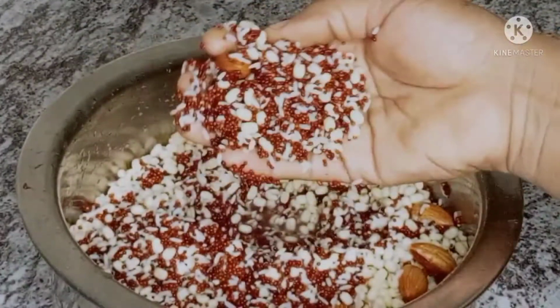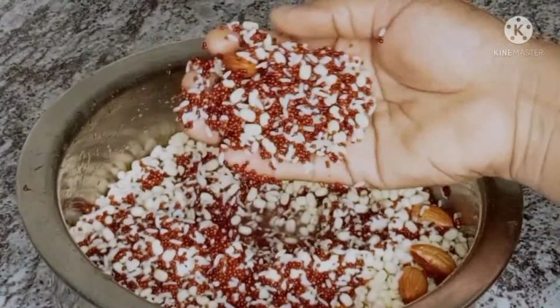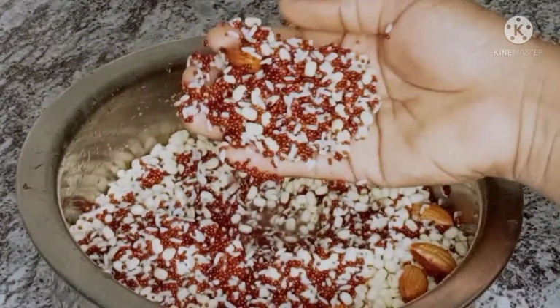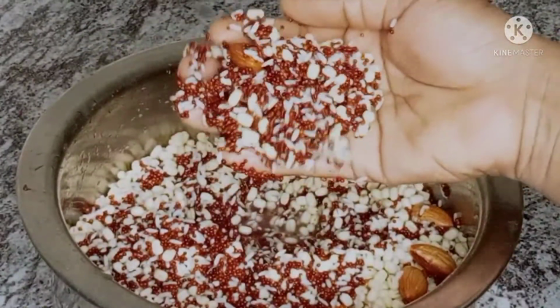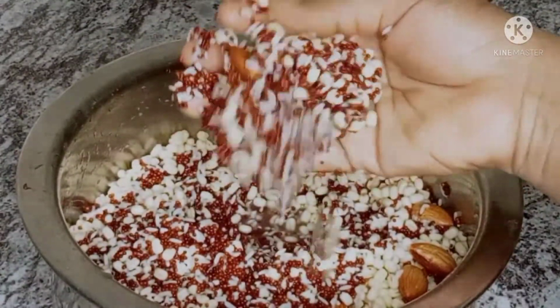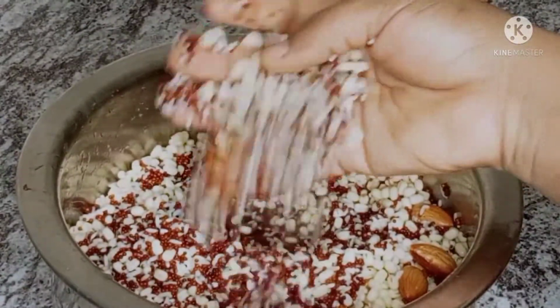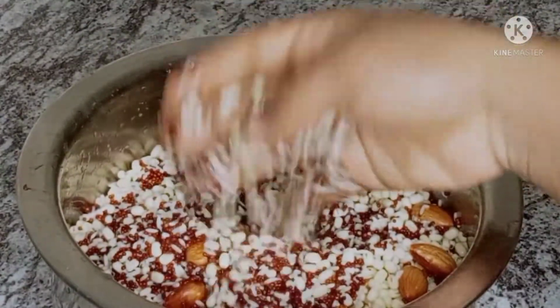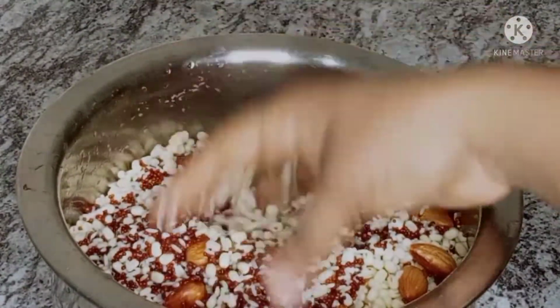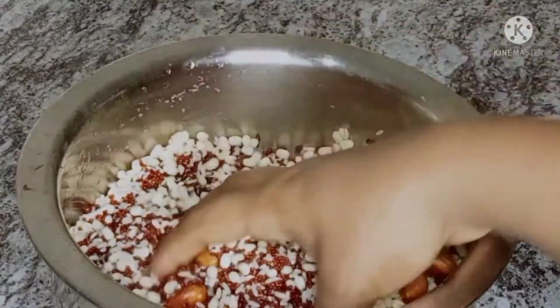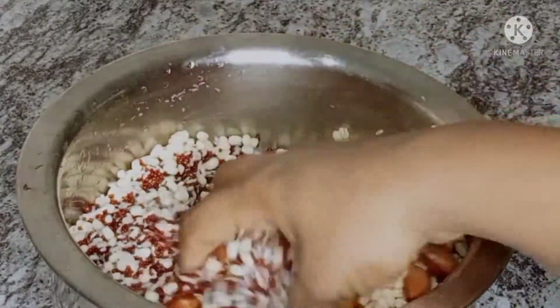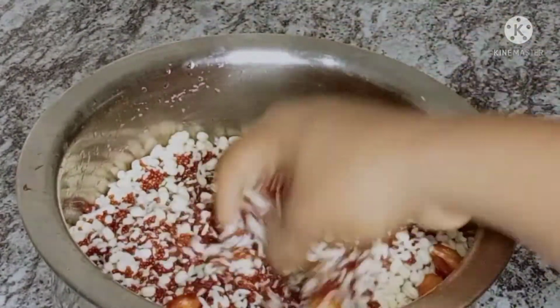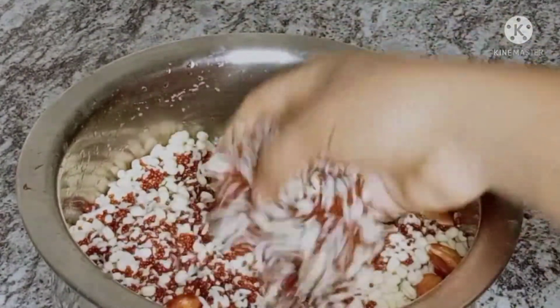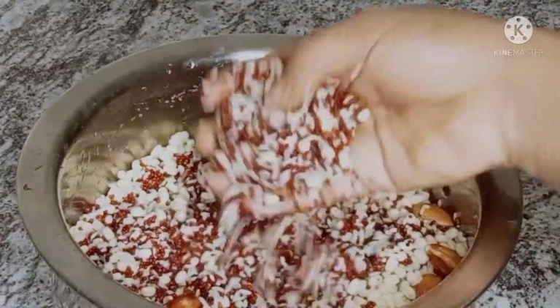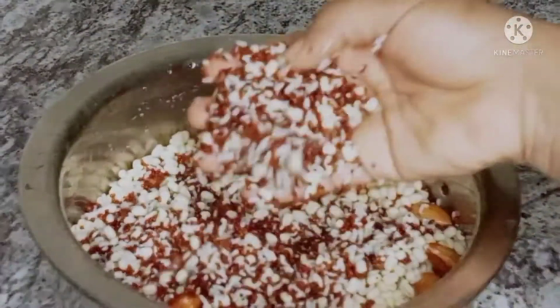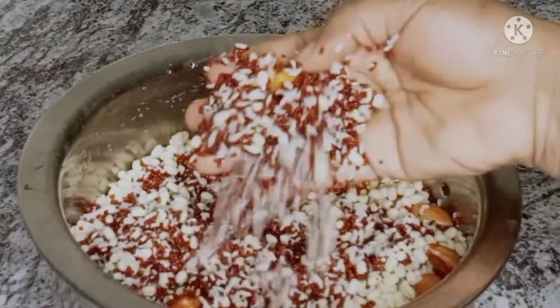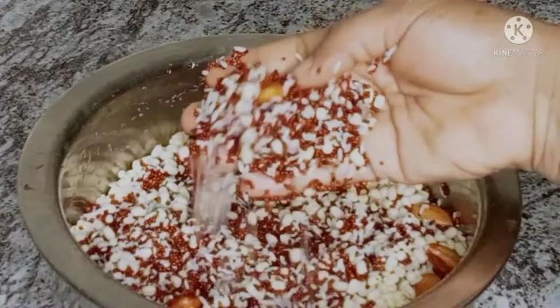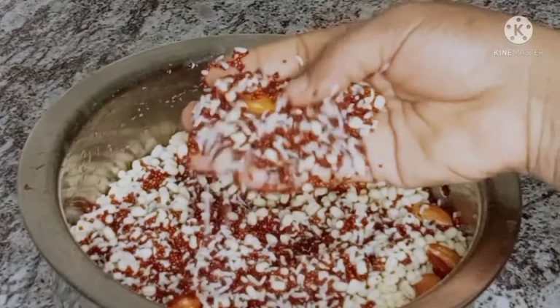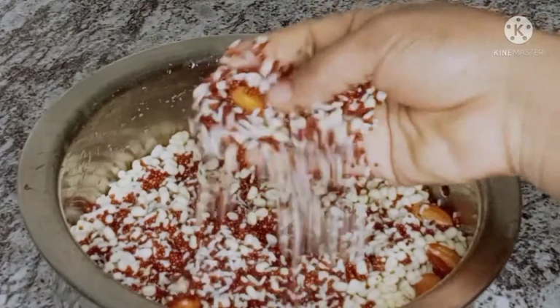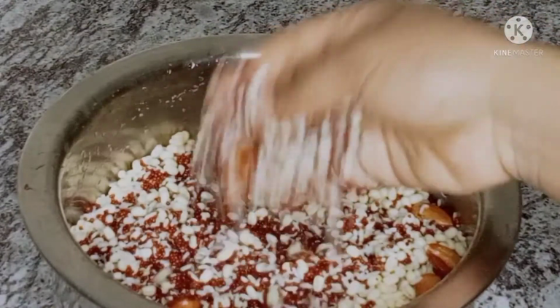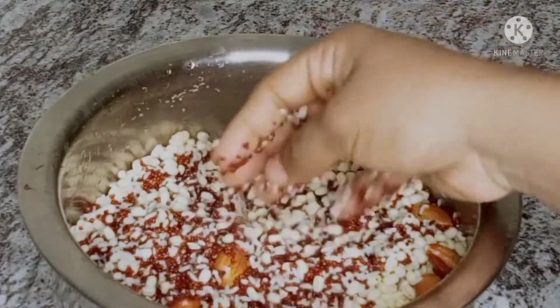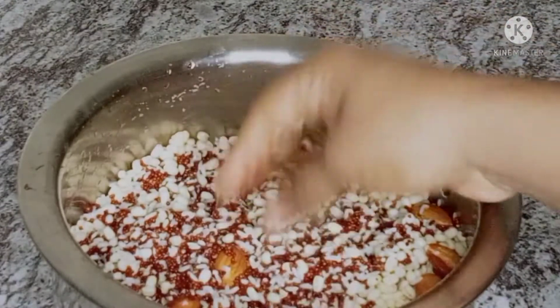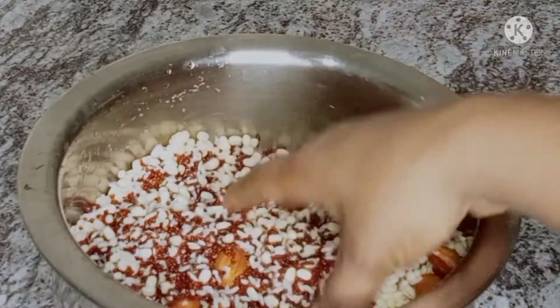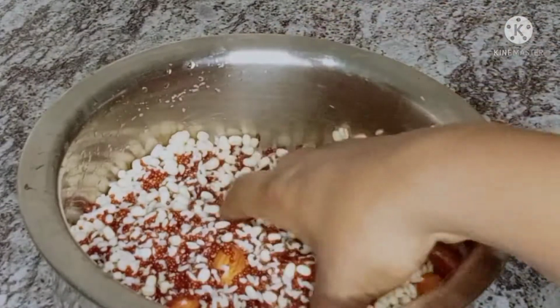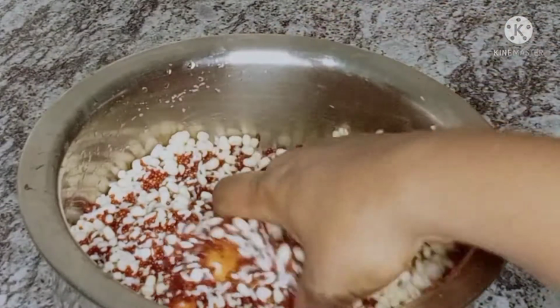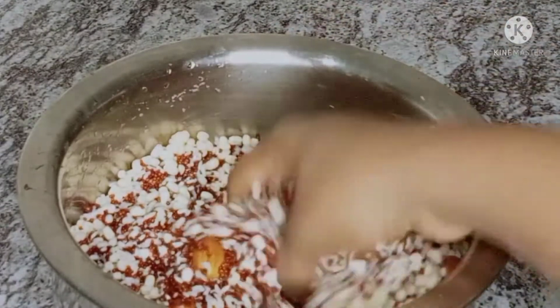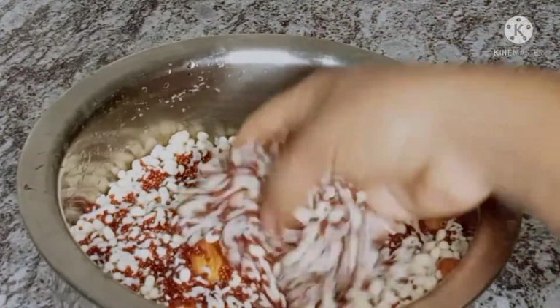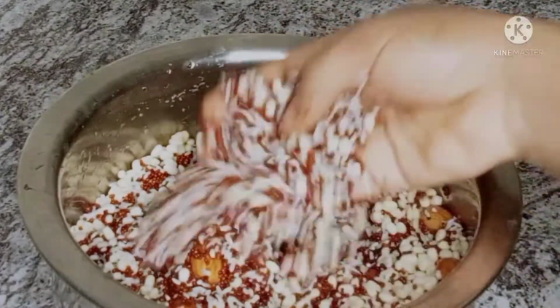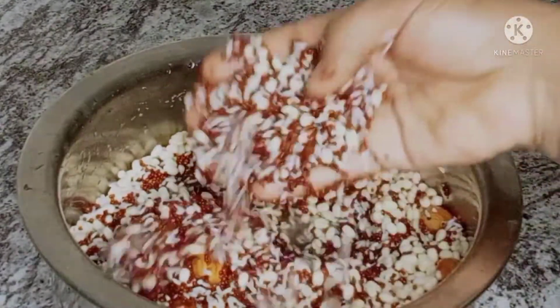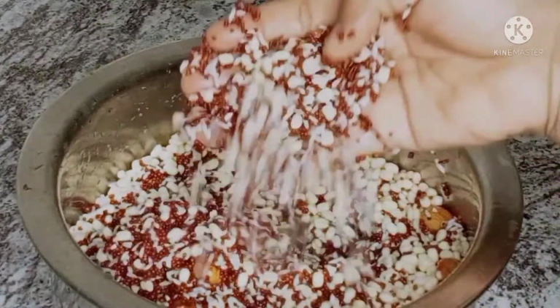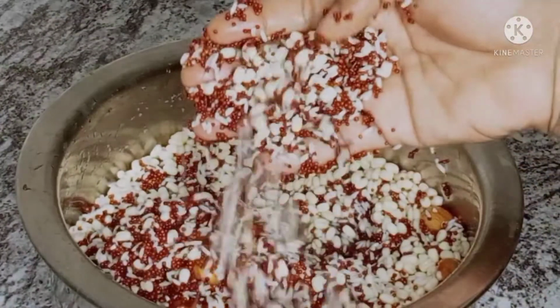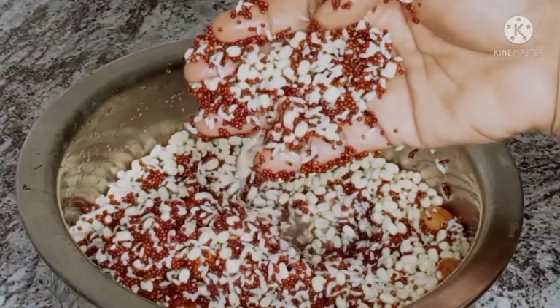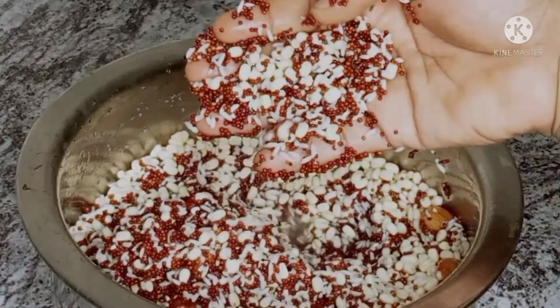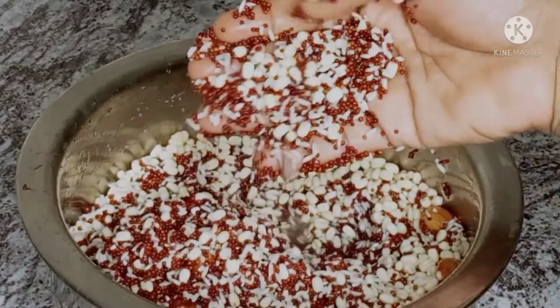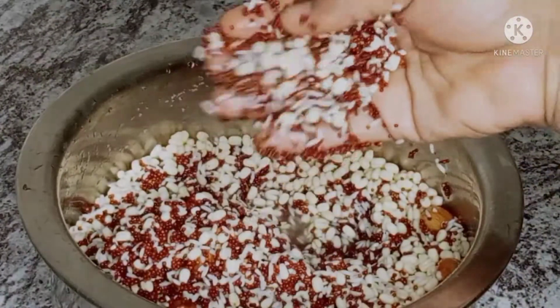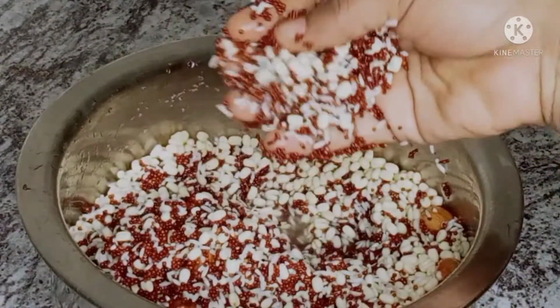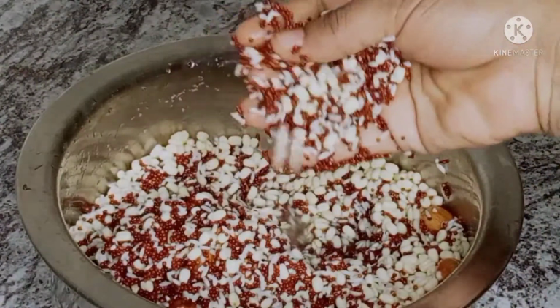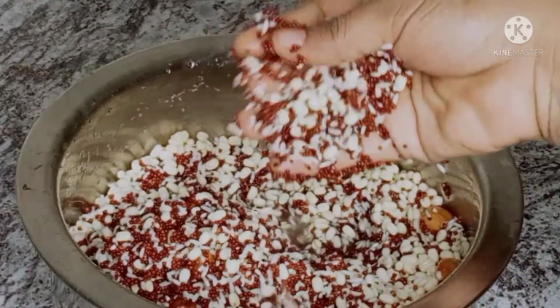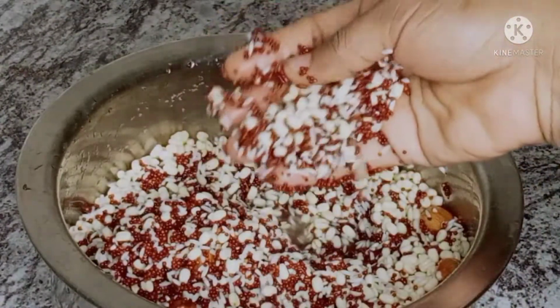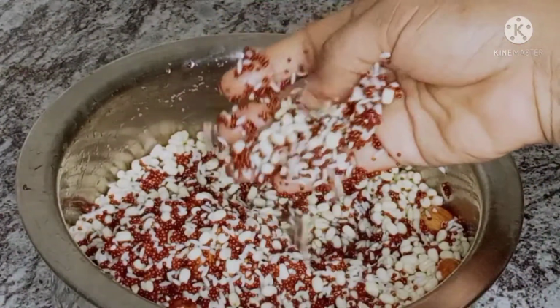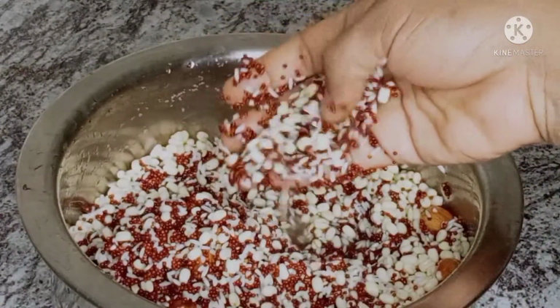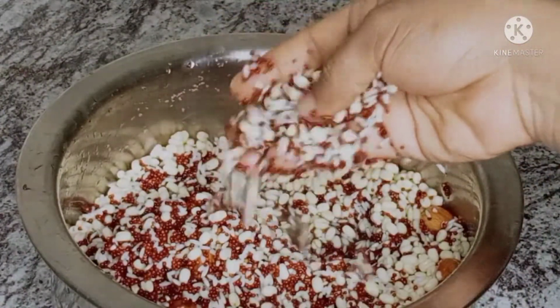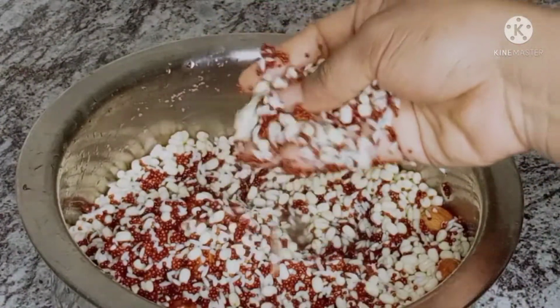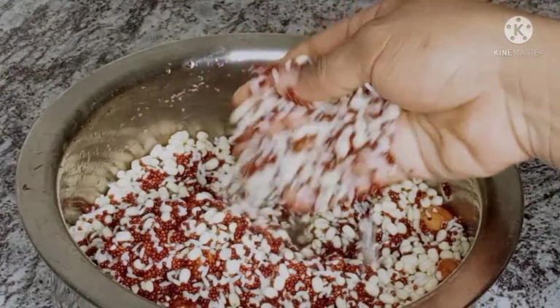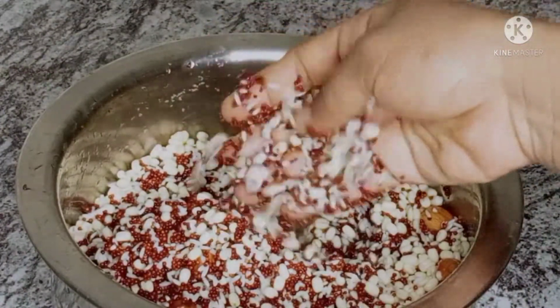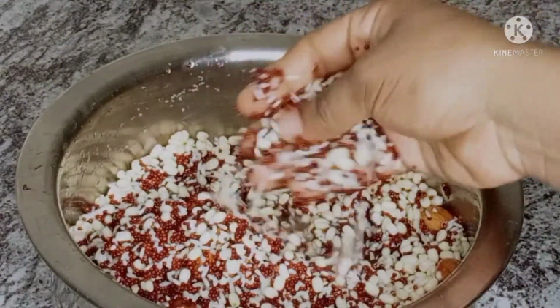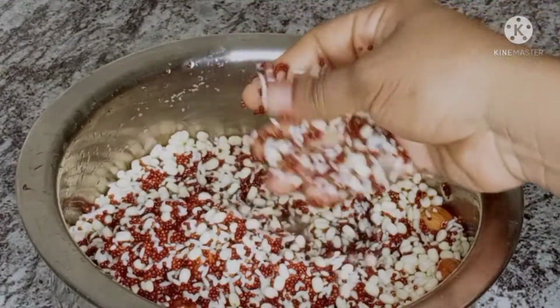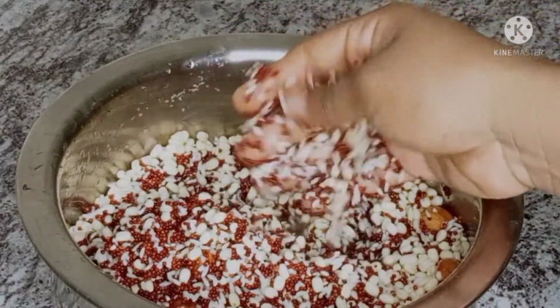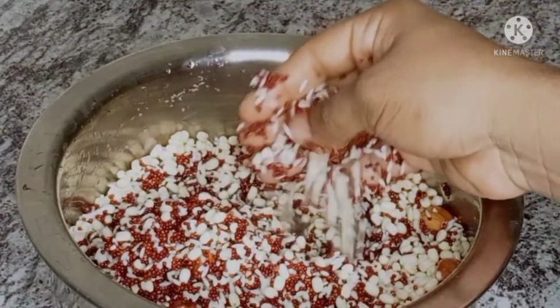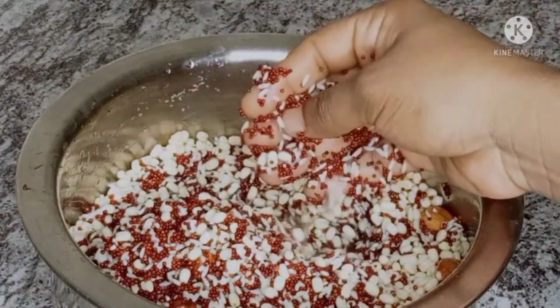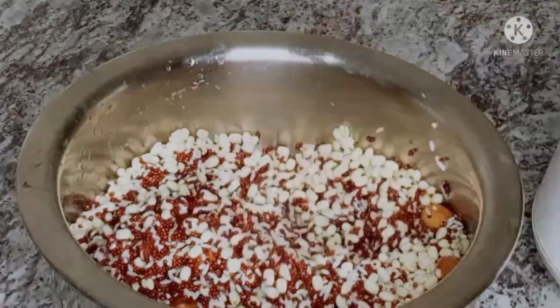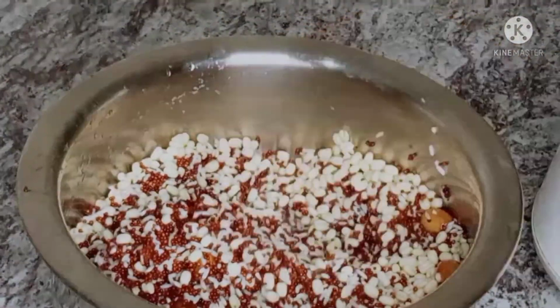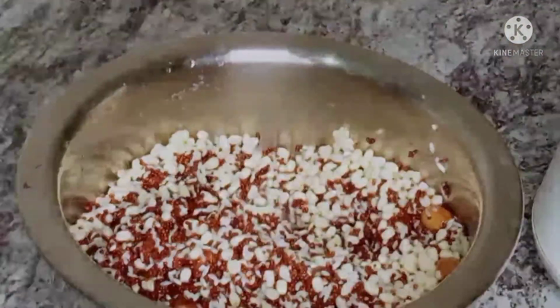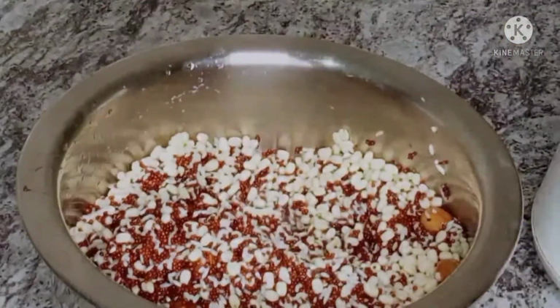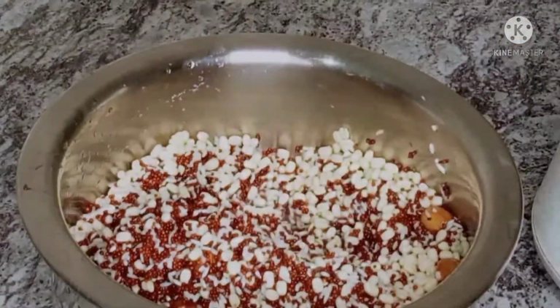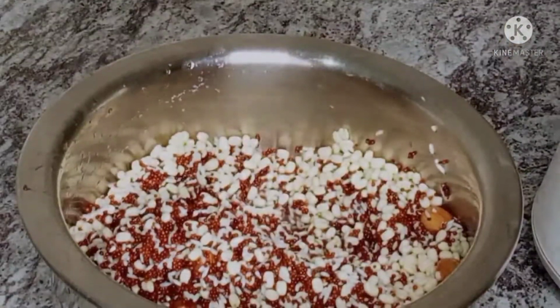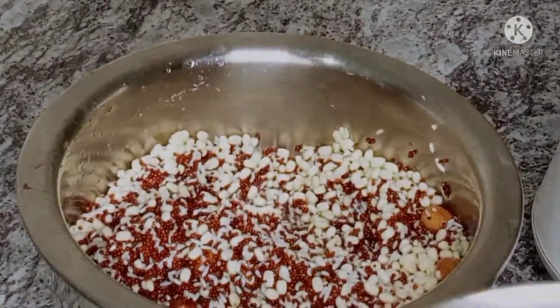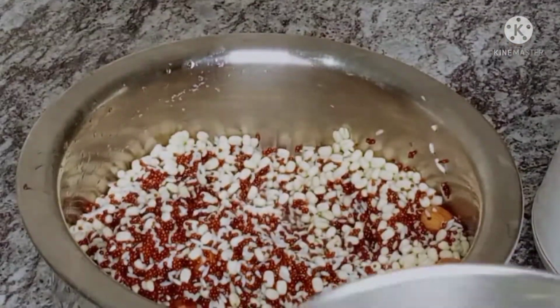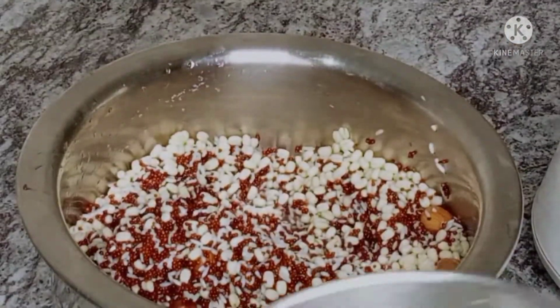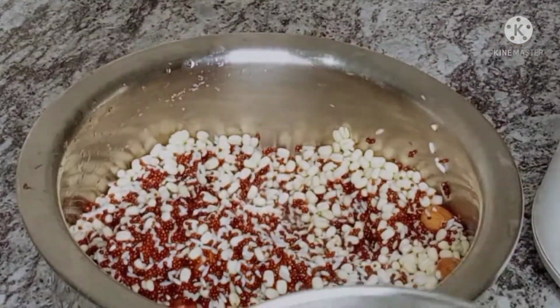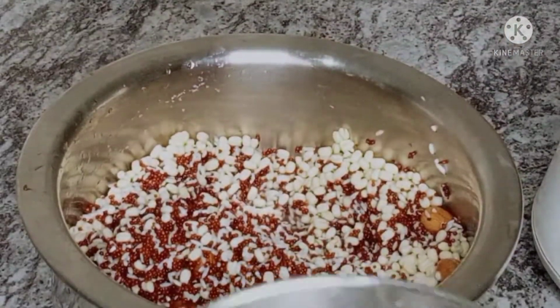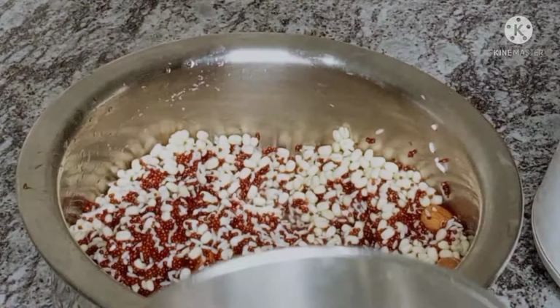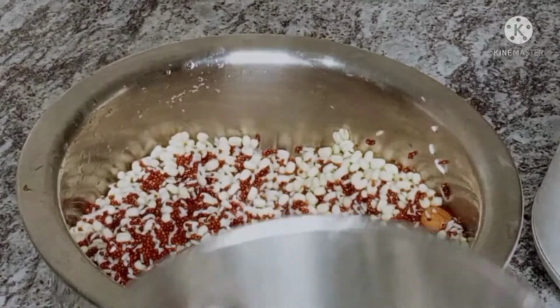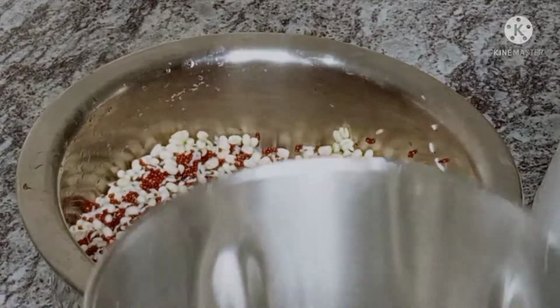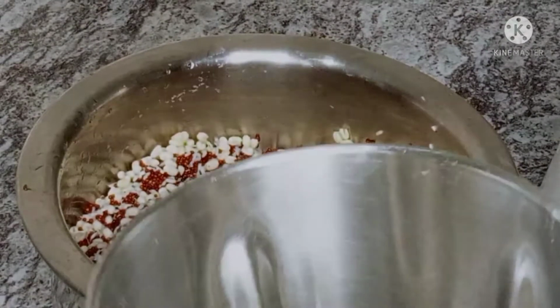Now, when you soak it, you can clean it a little. Then we grind it.